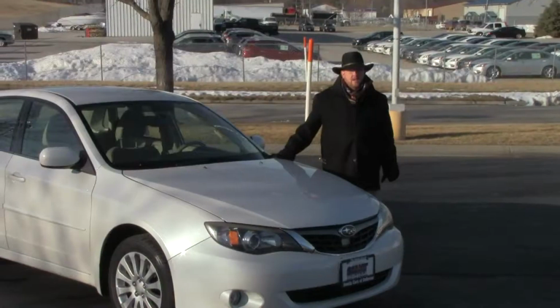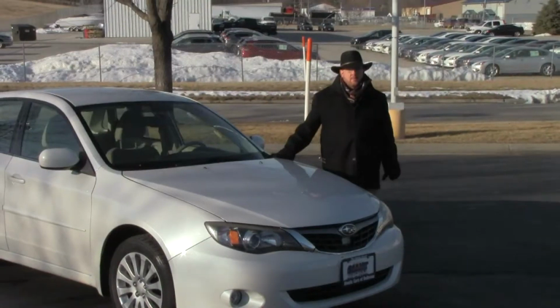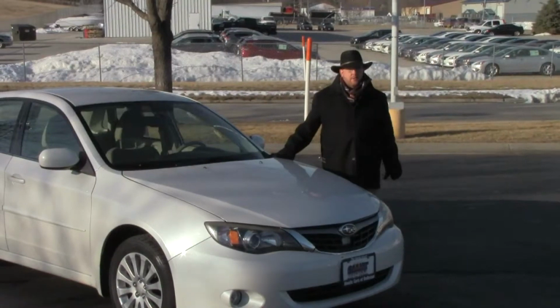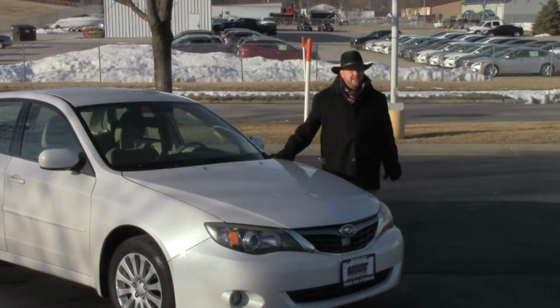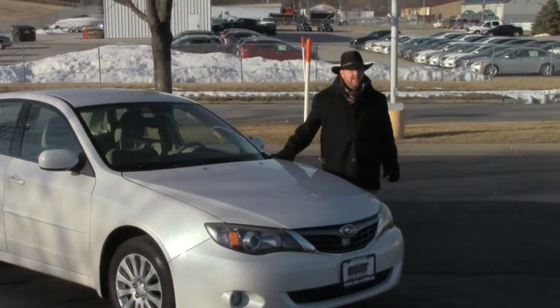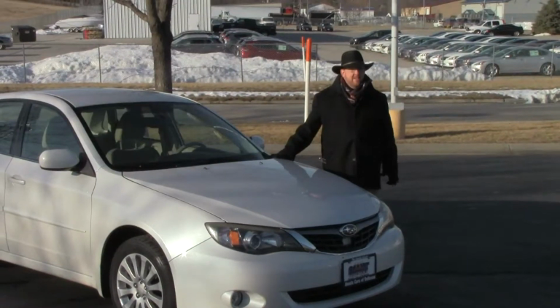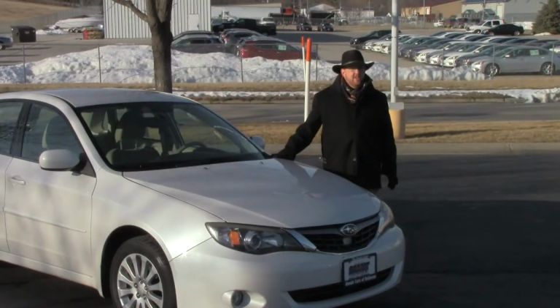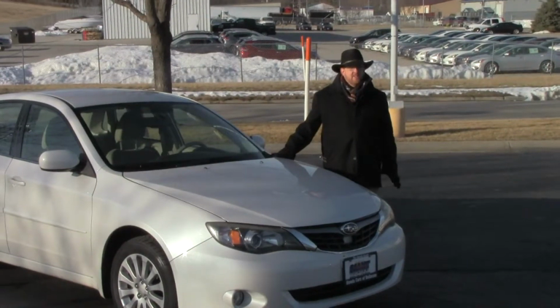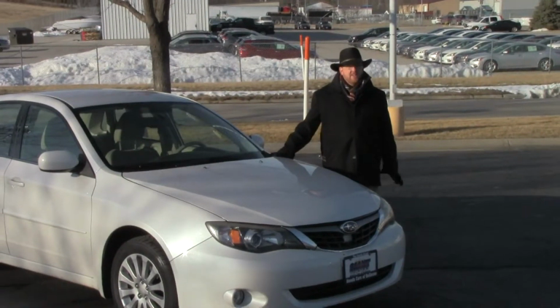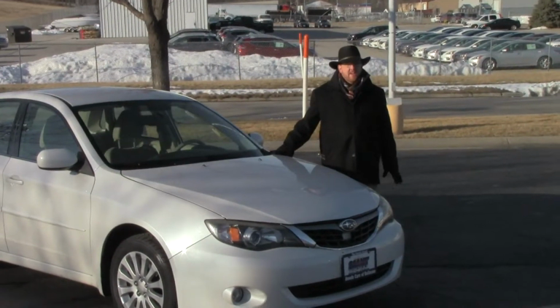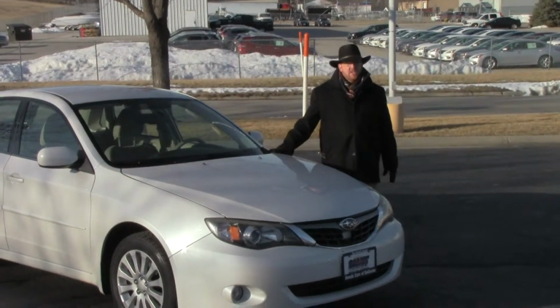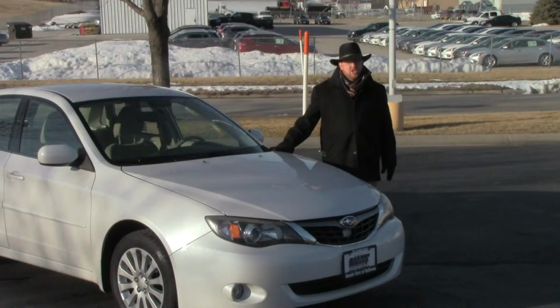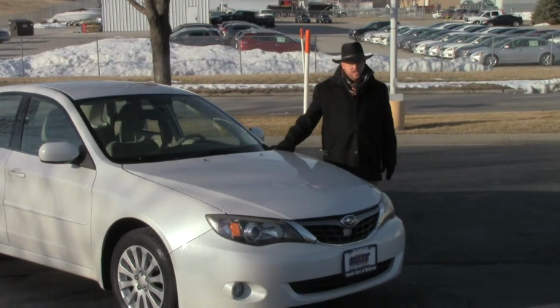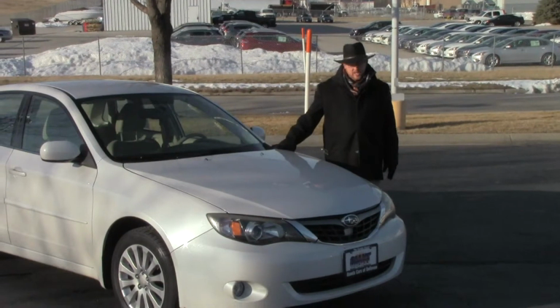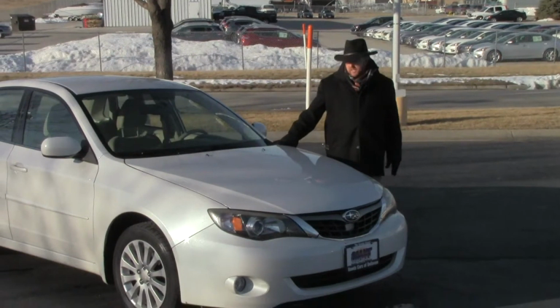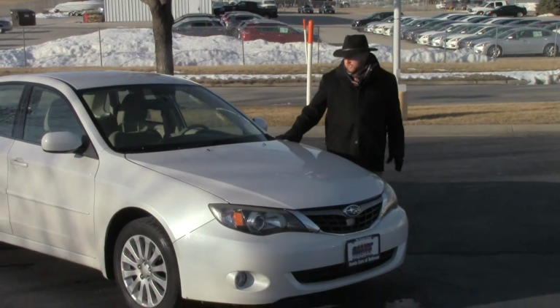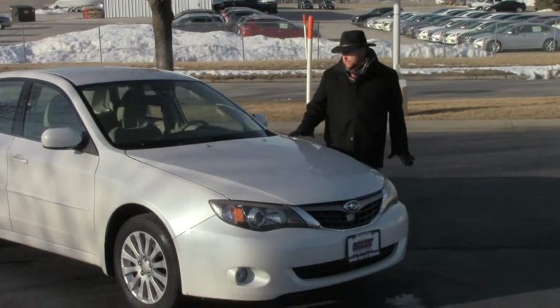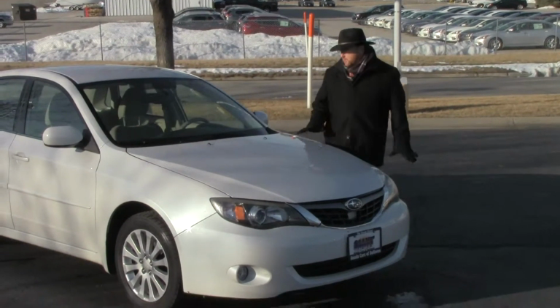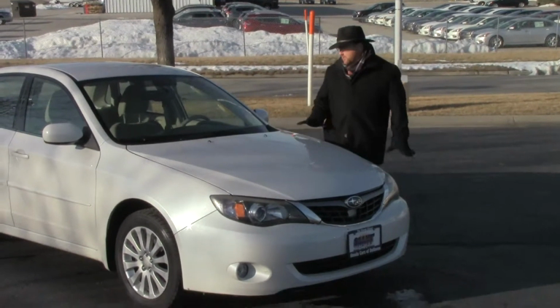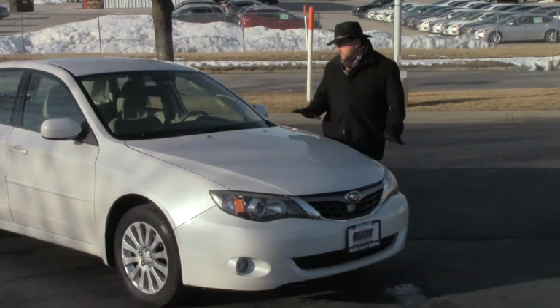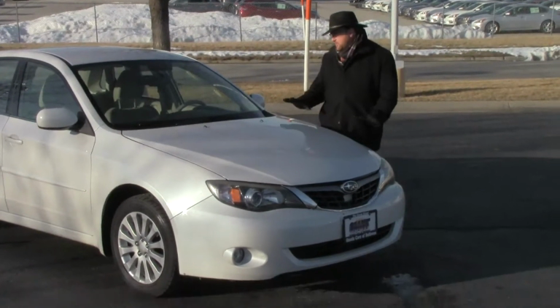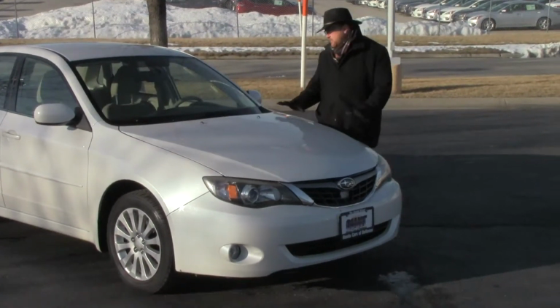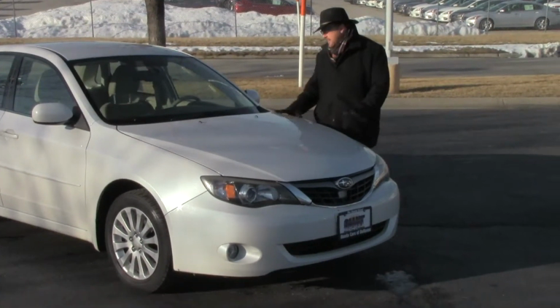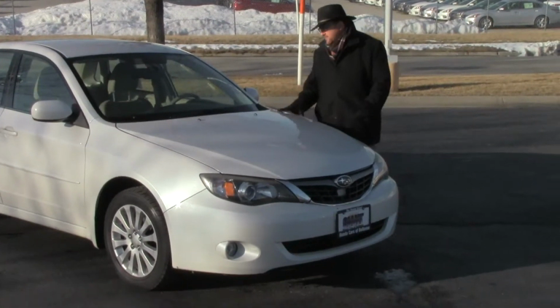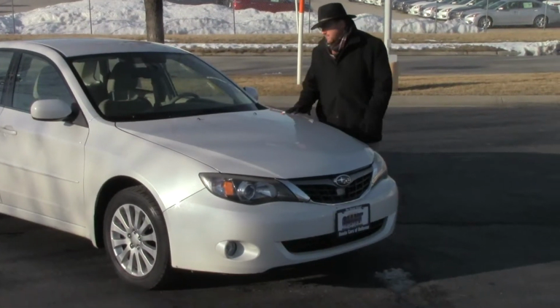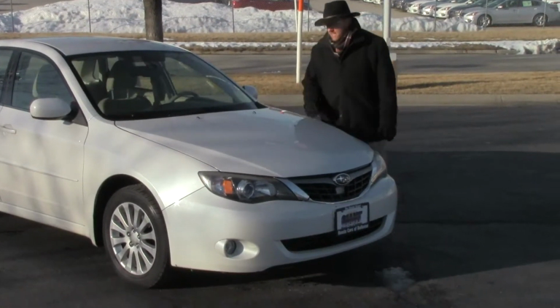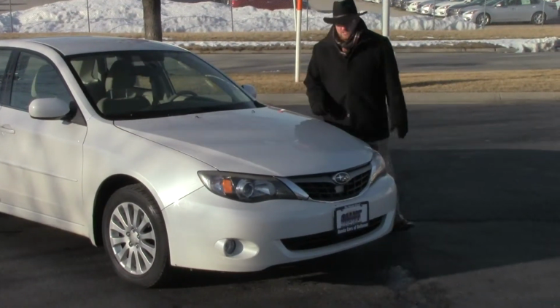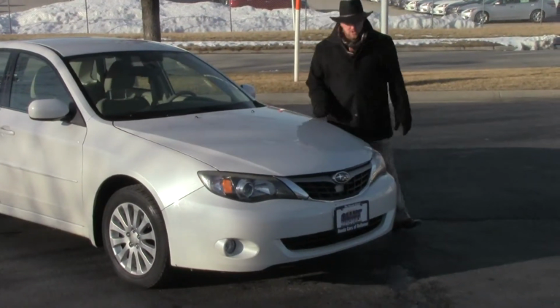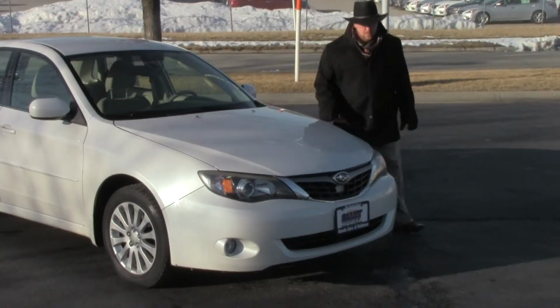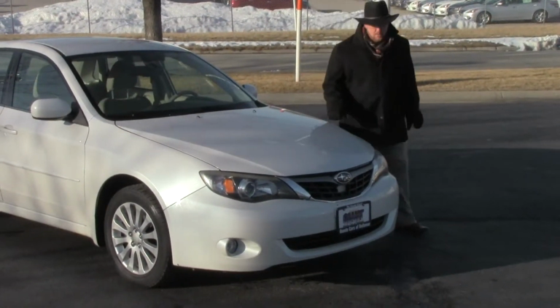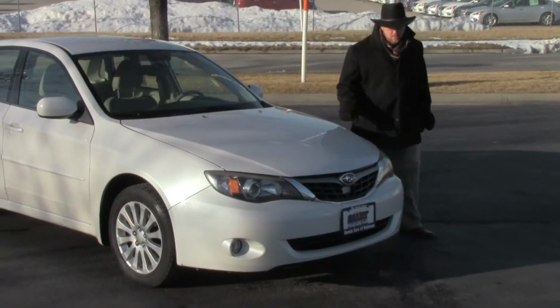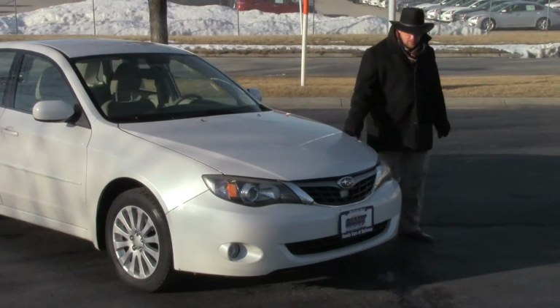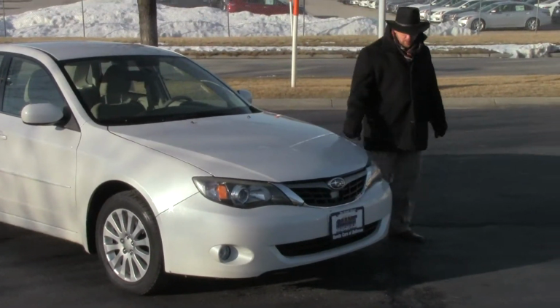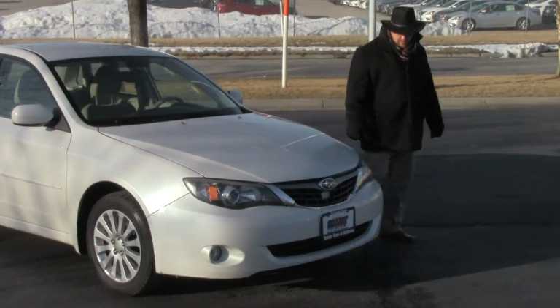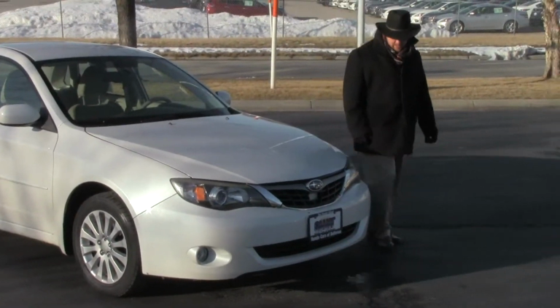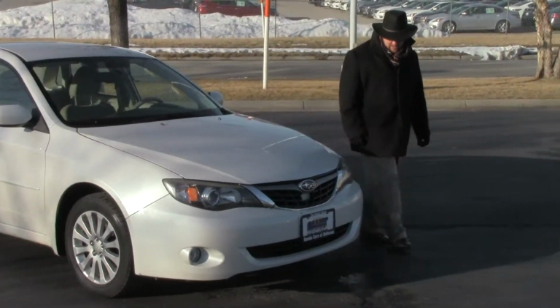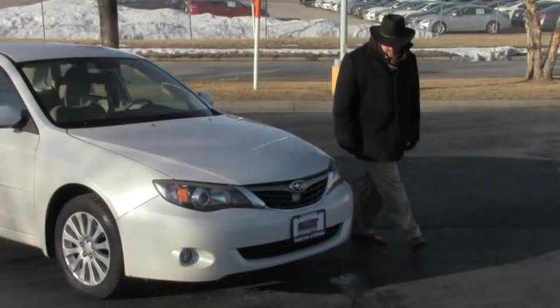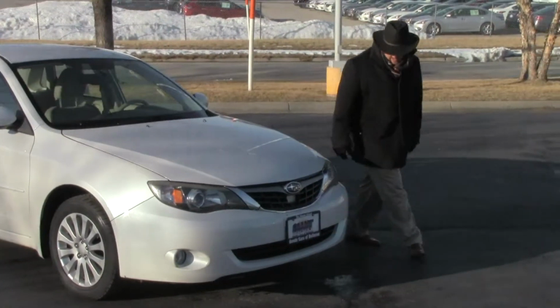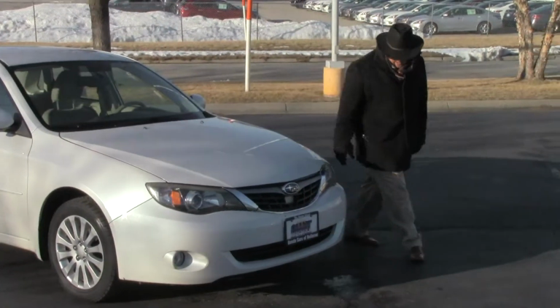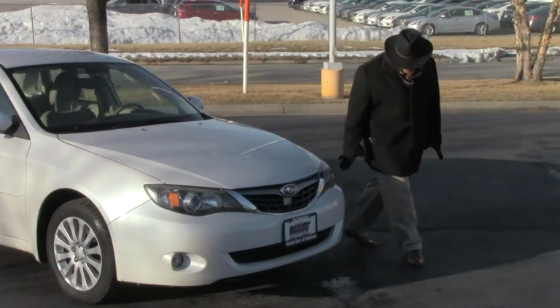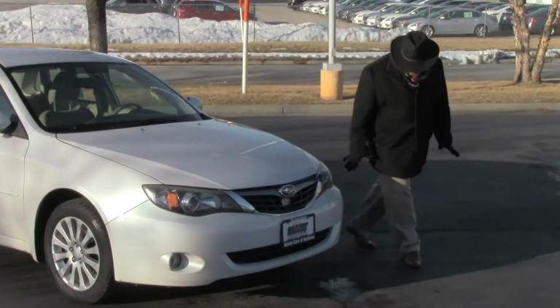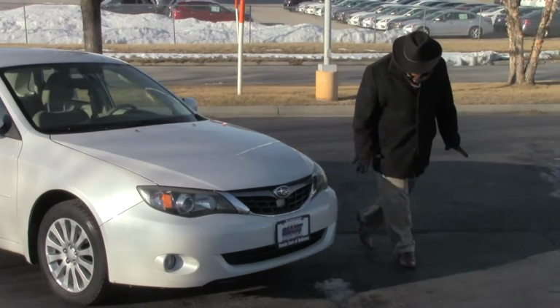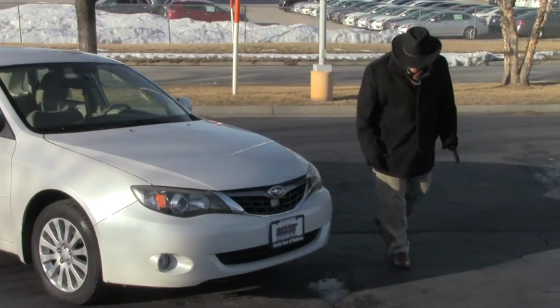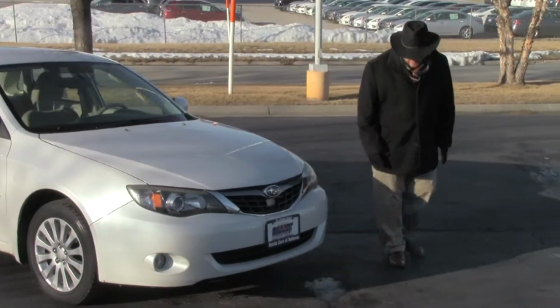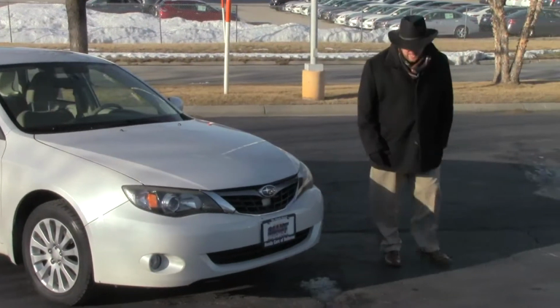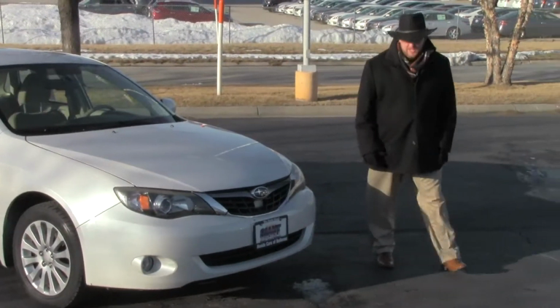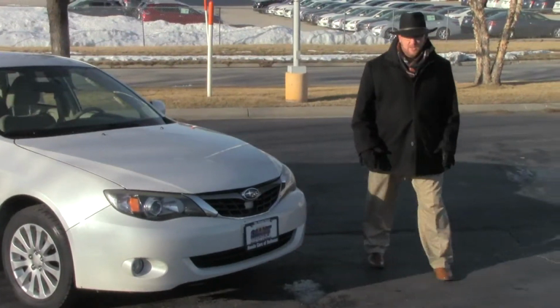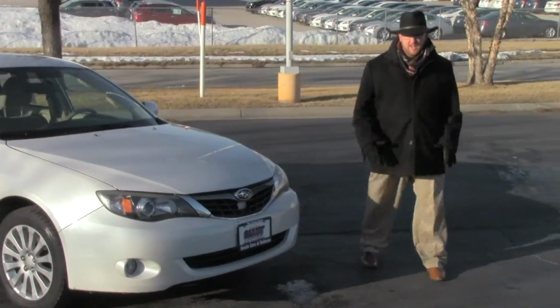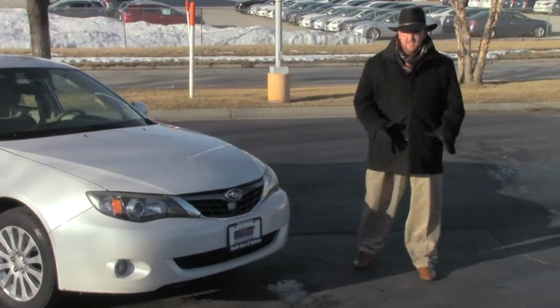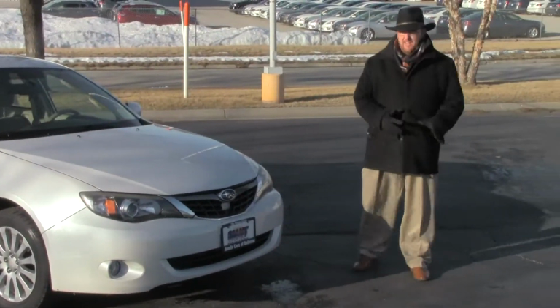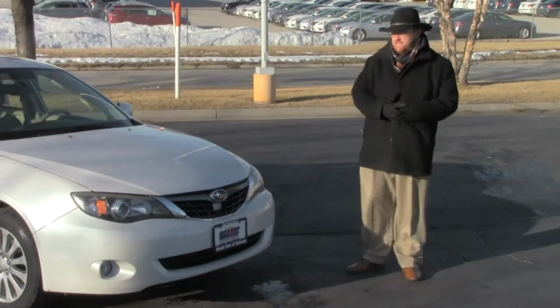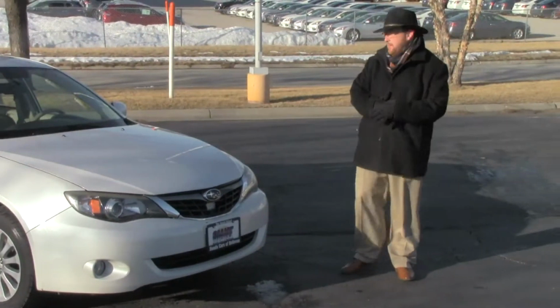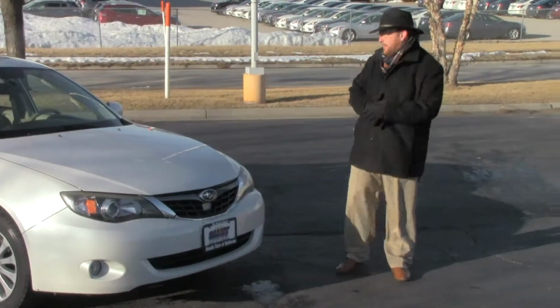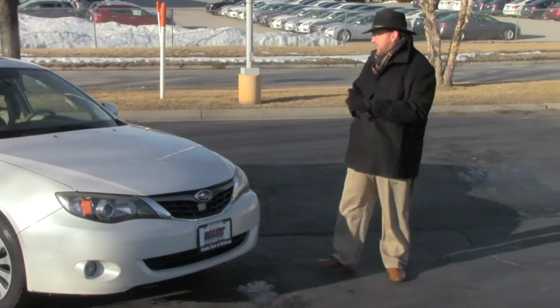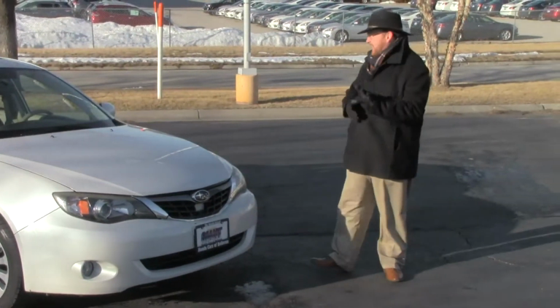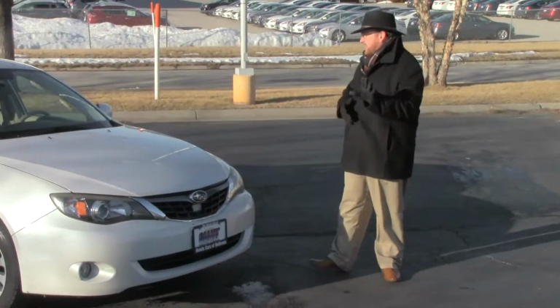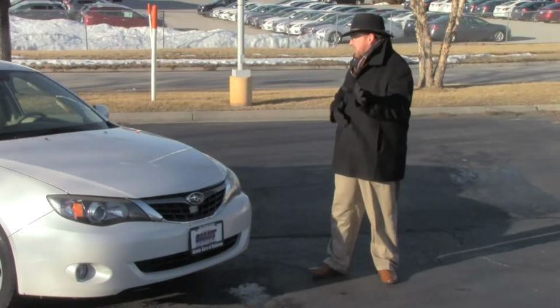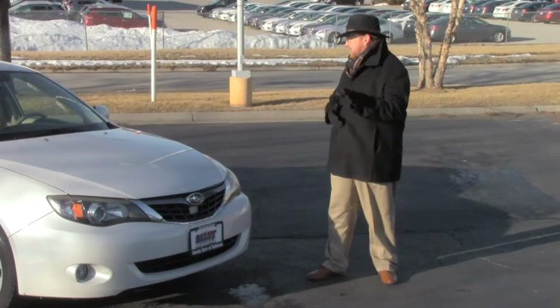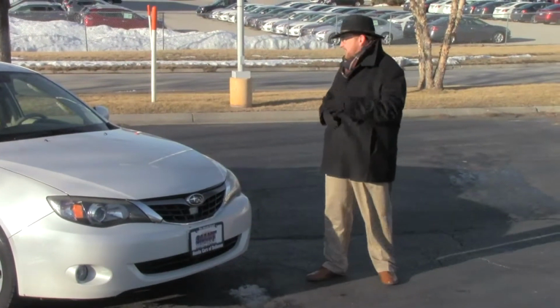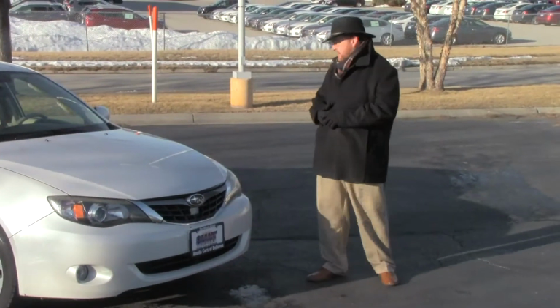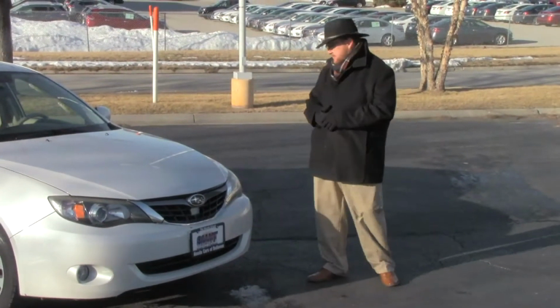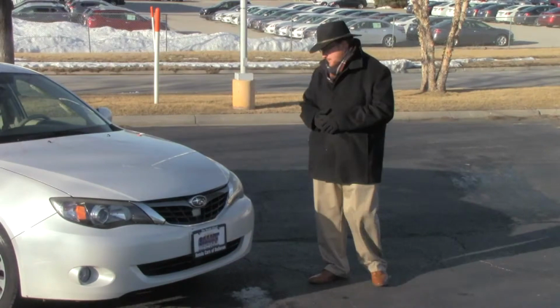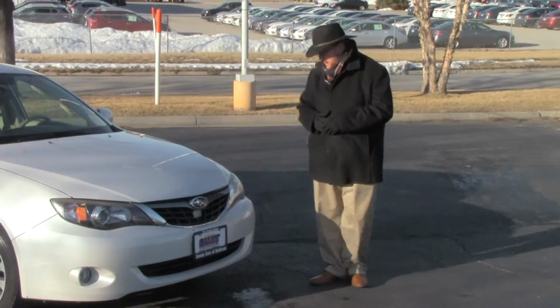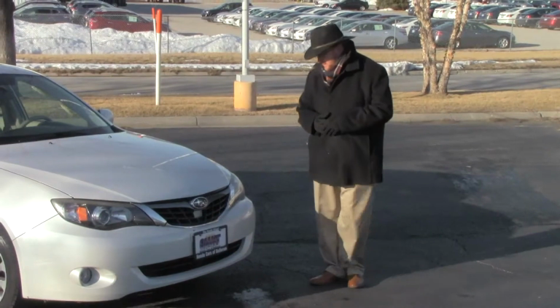Brian Kelly here for the Honda Giant, here to show you this 2008 Subaru Impreza. This came in on trade and has about 95,000 miles.